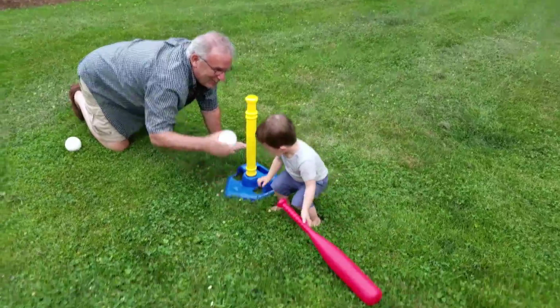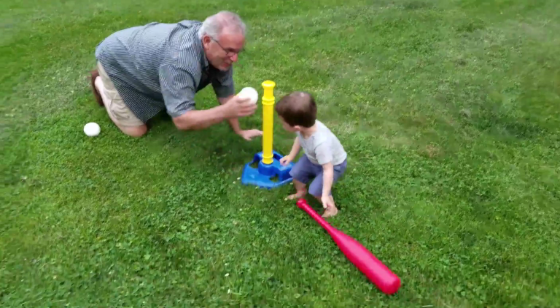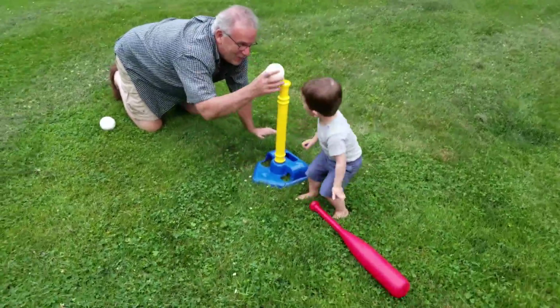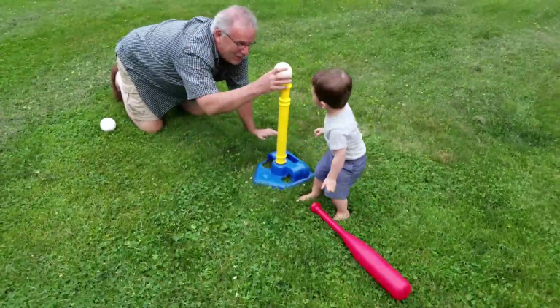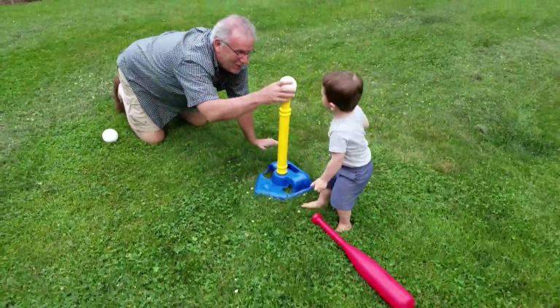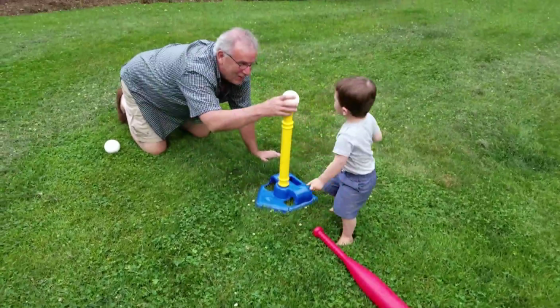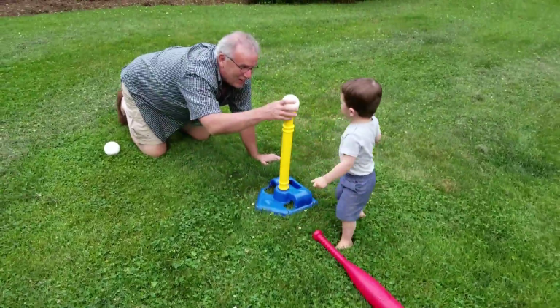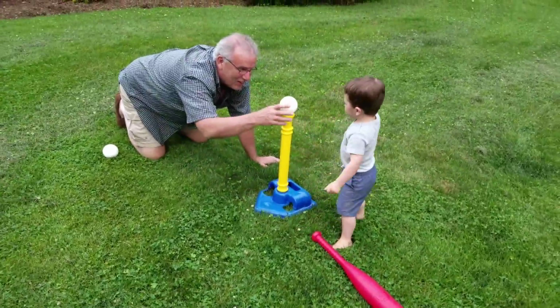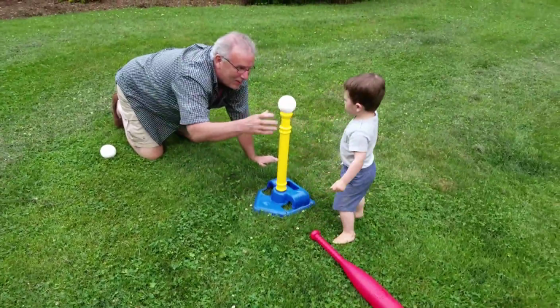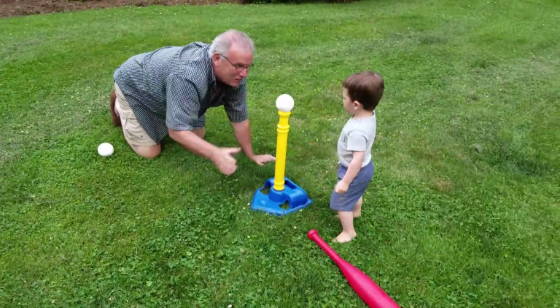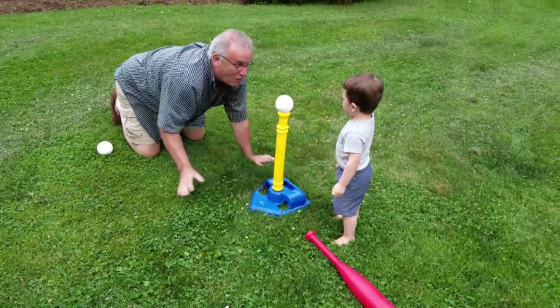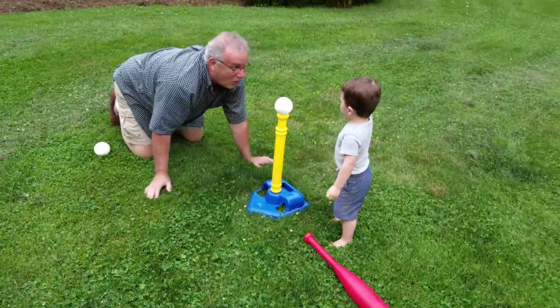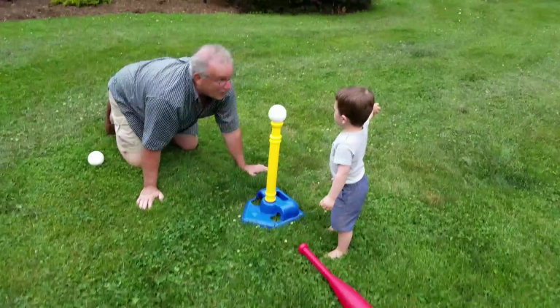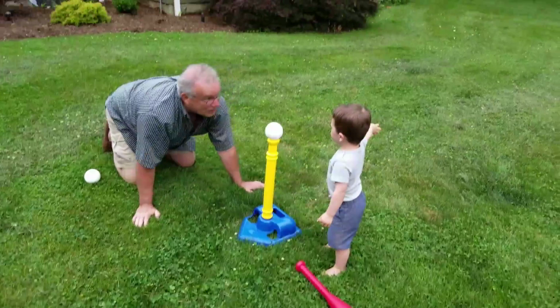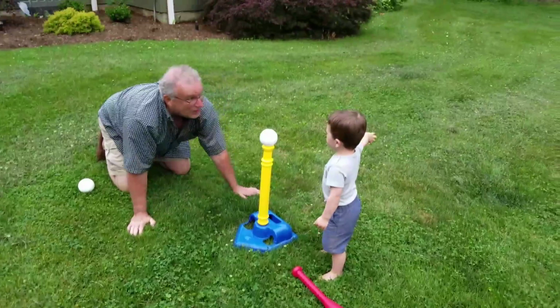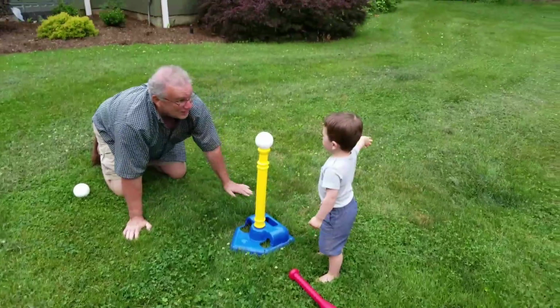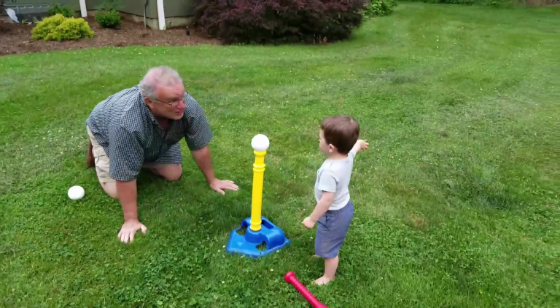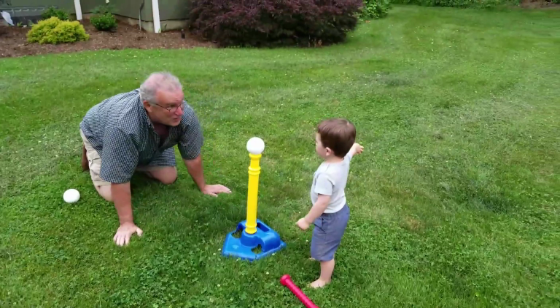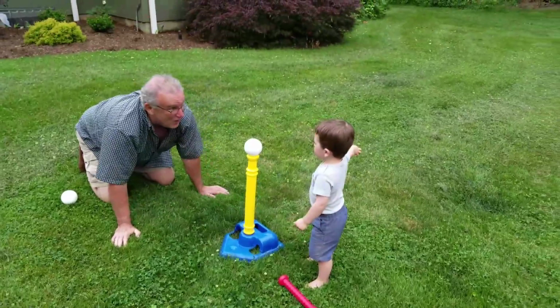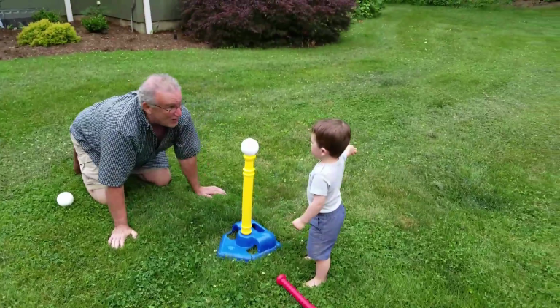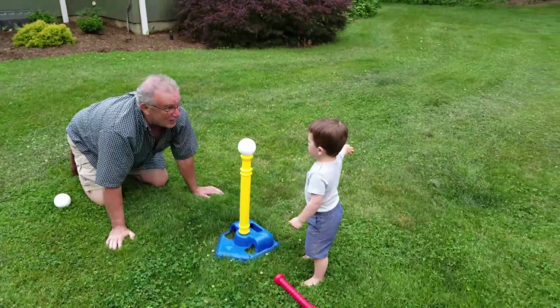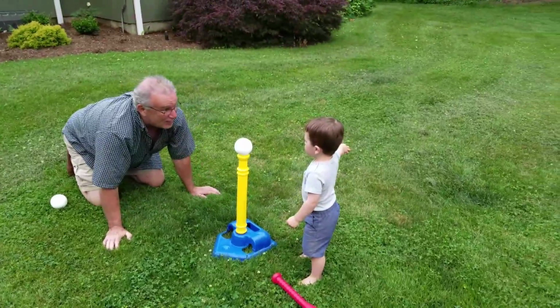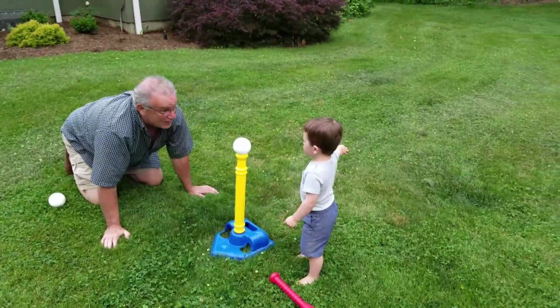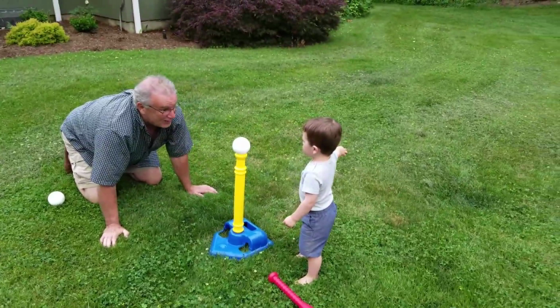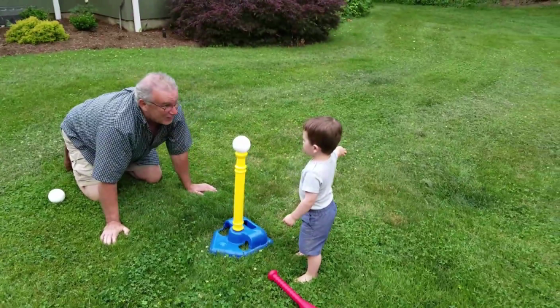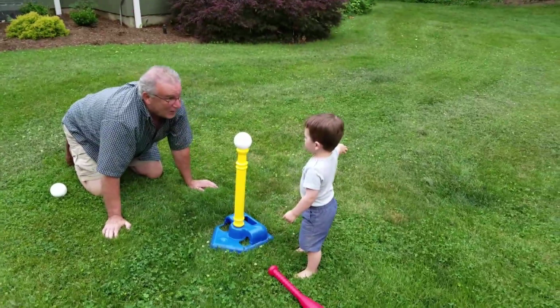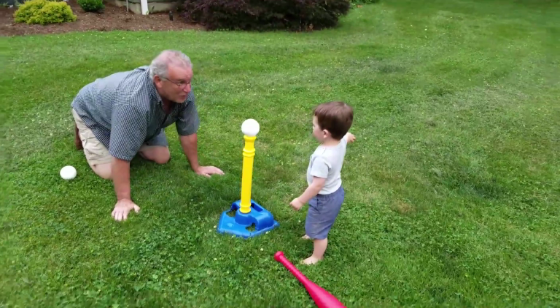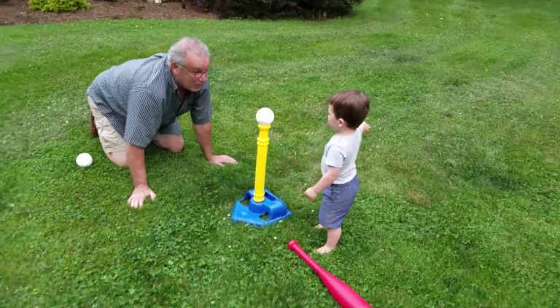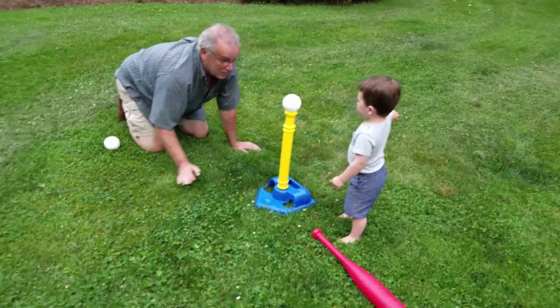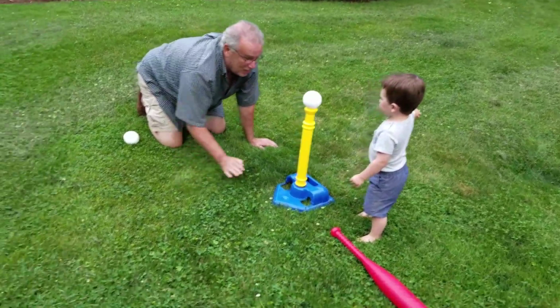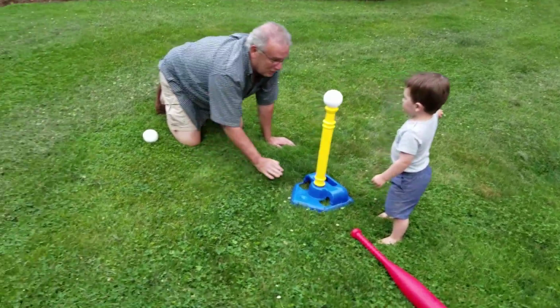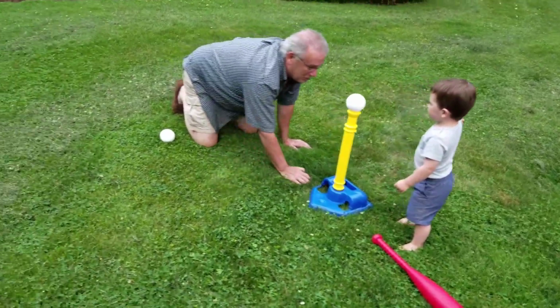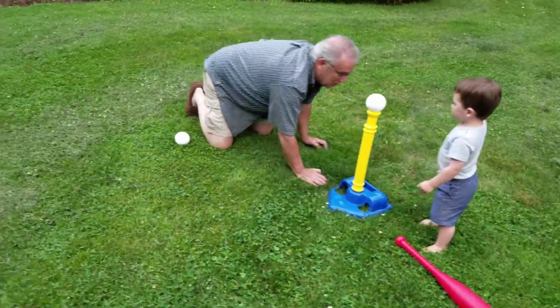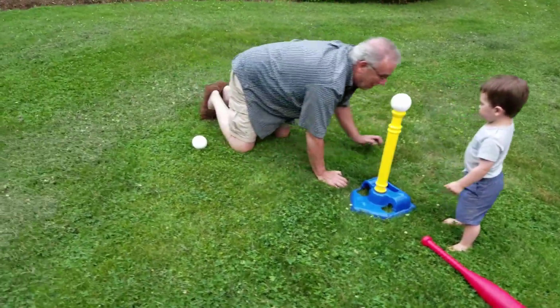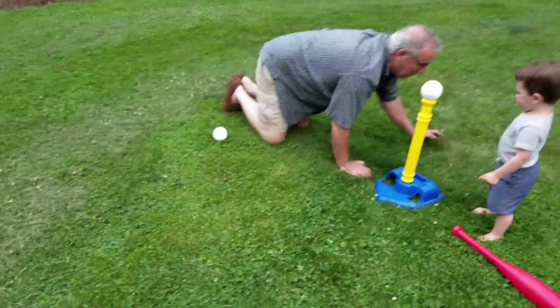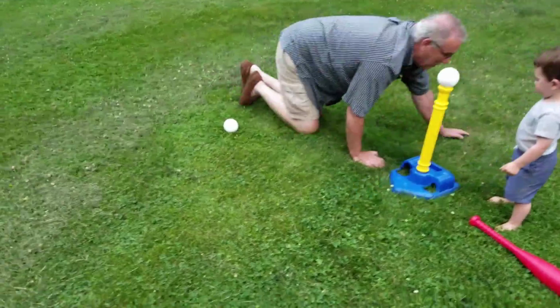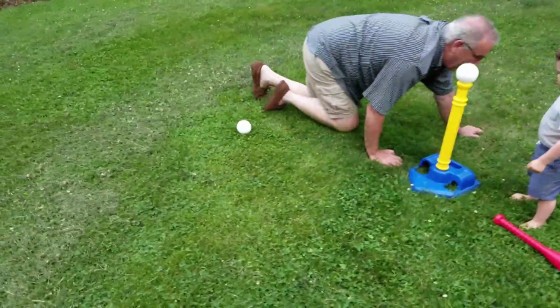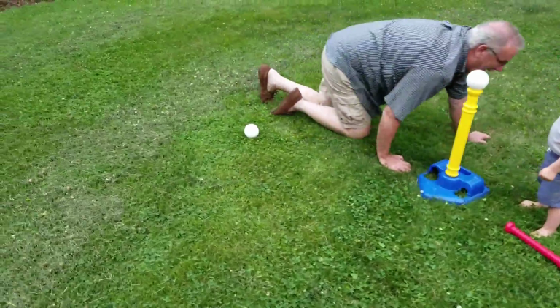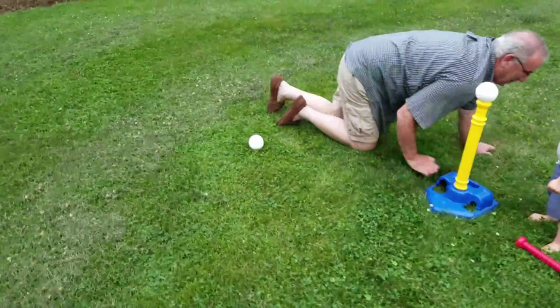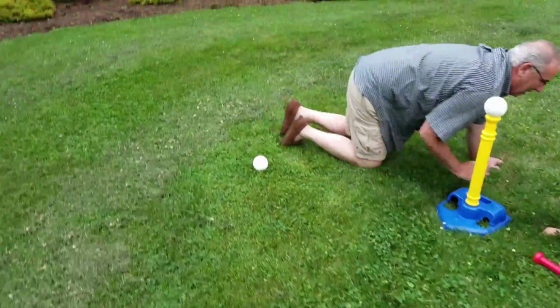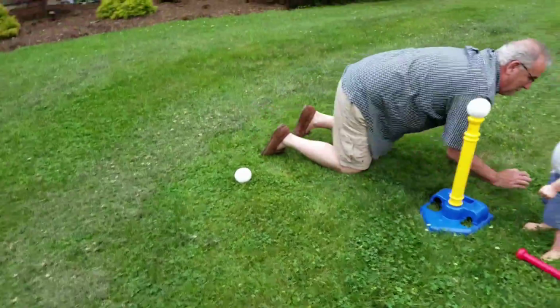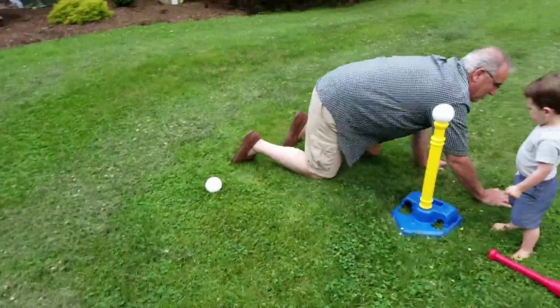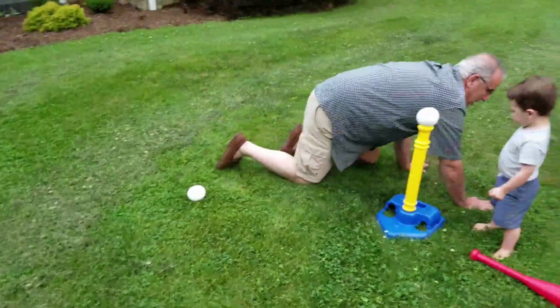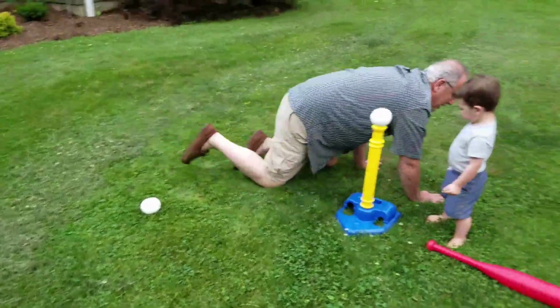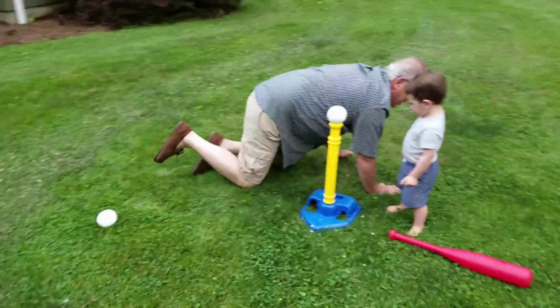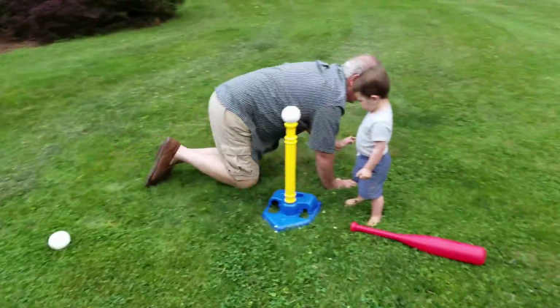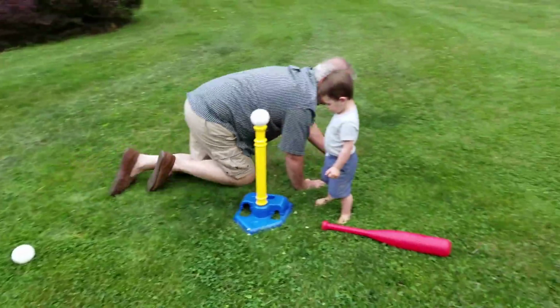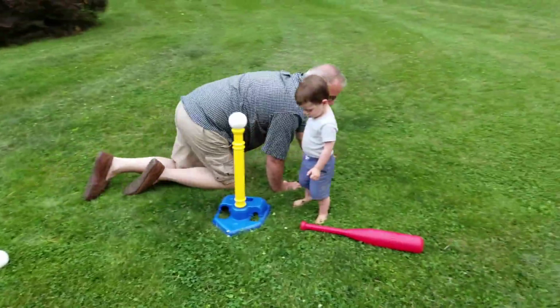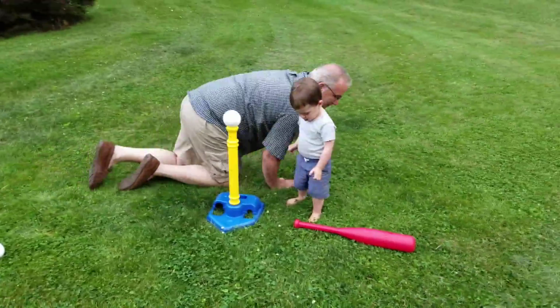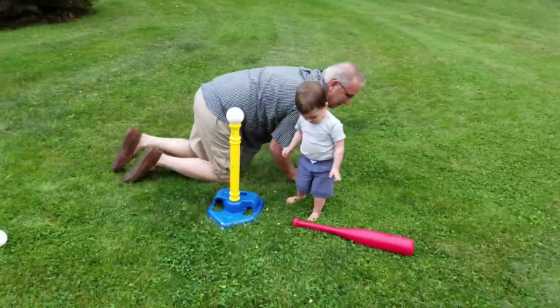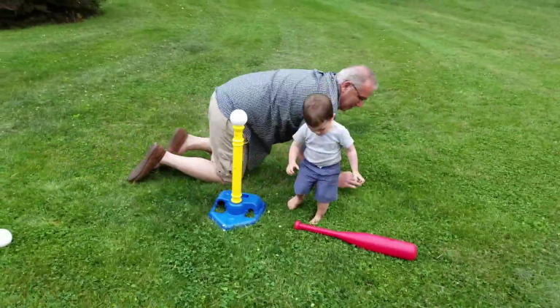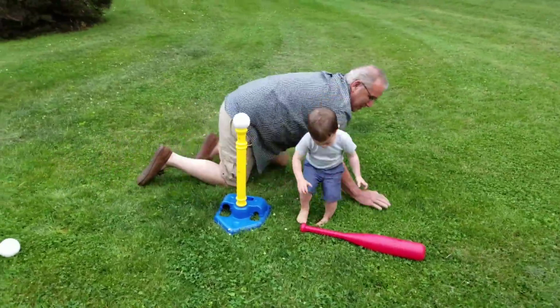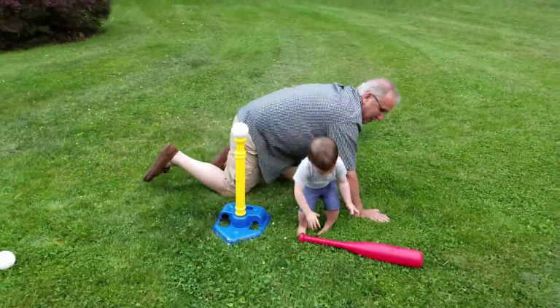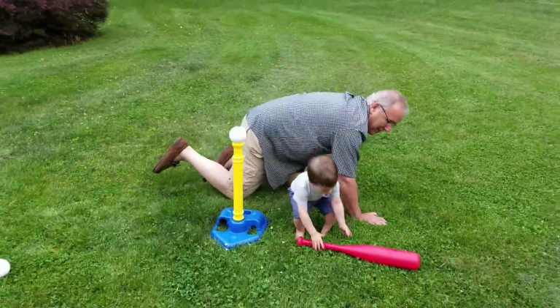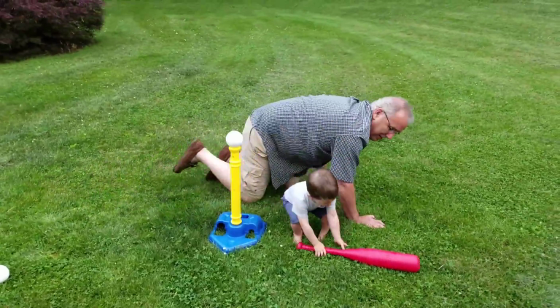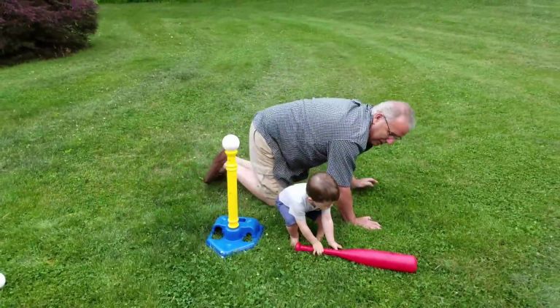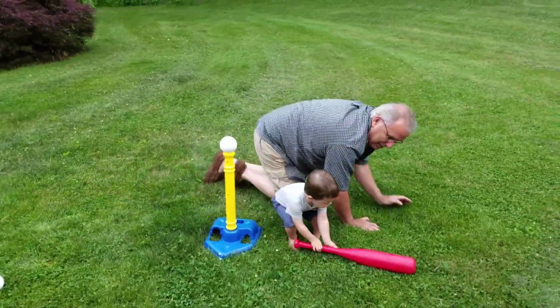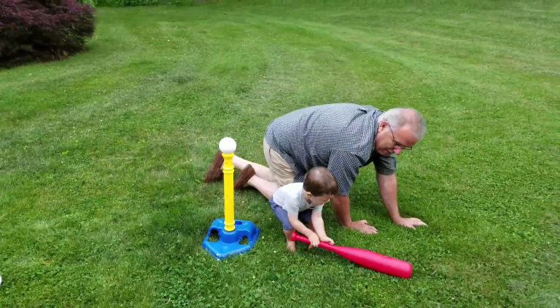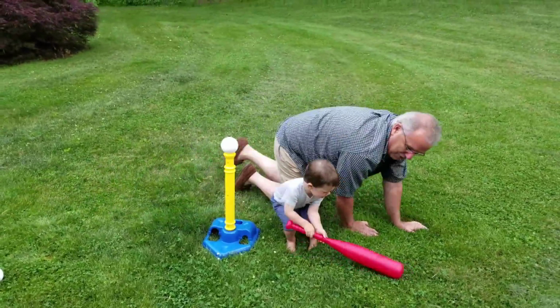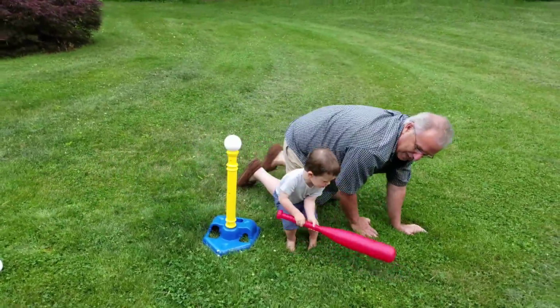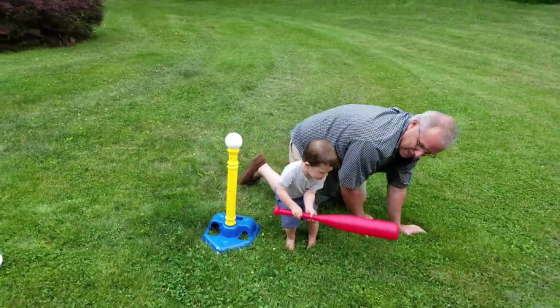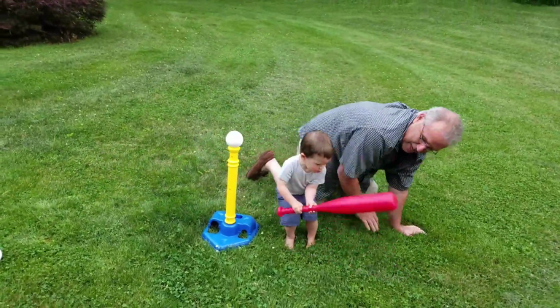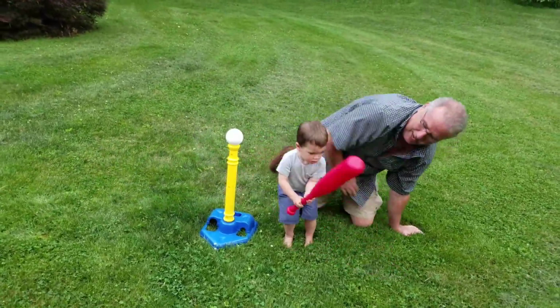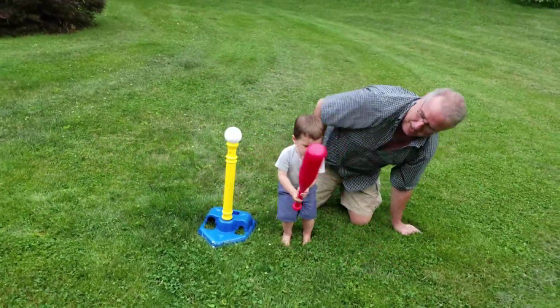Dog. Dog. You hear the dog? Okay, now let's see how you bat lefty. Lefty. Yep.